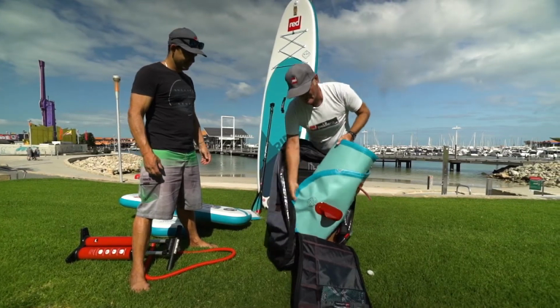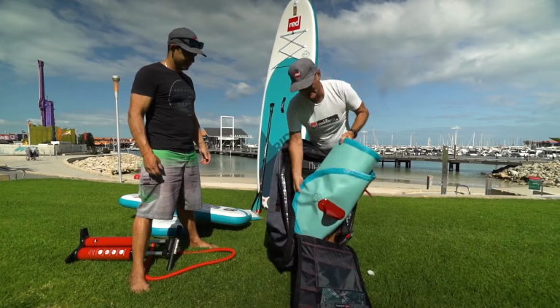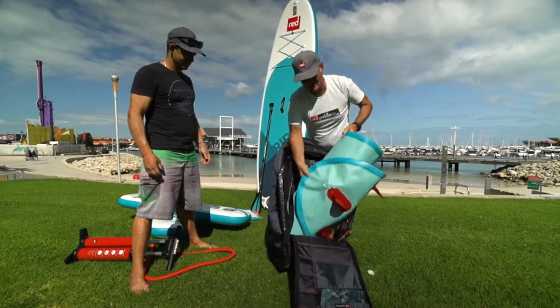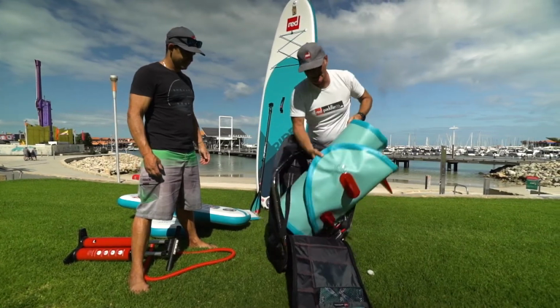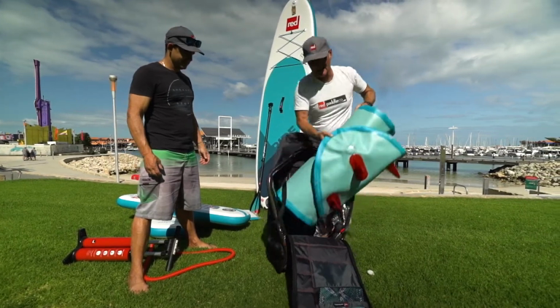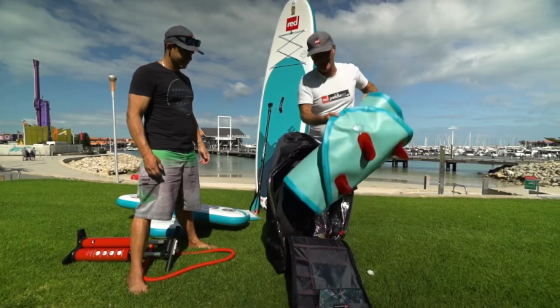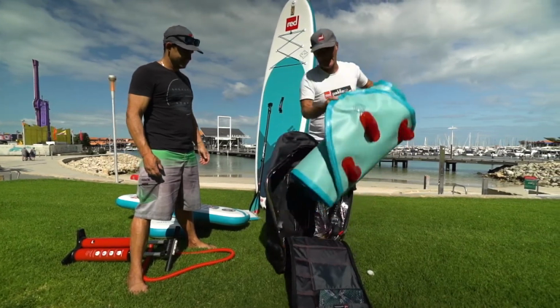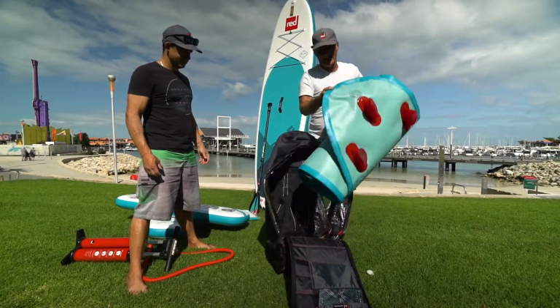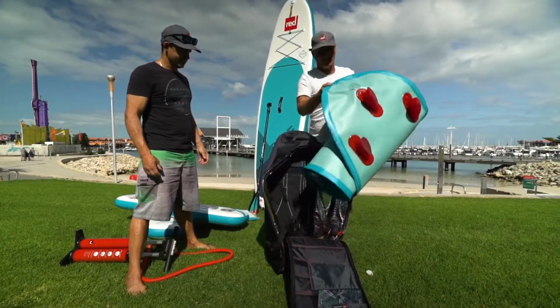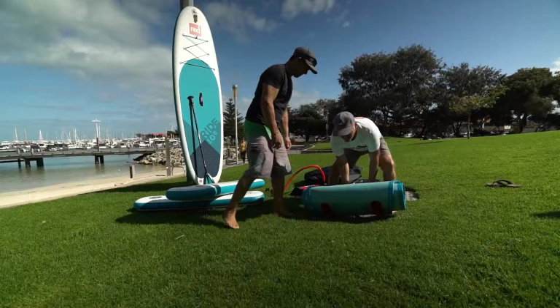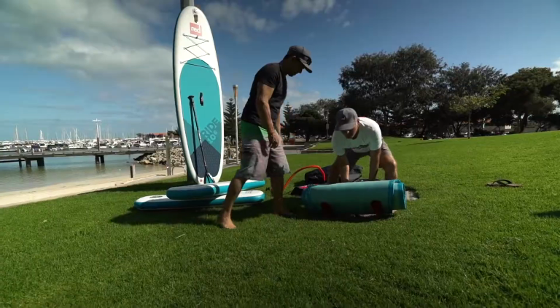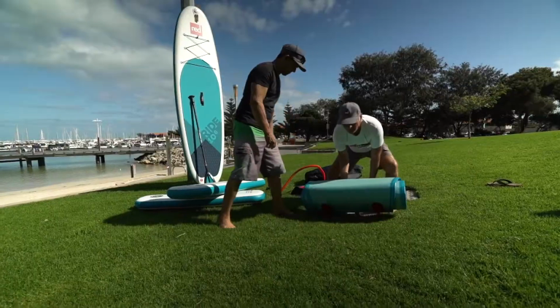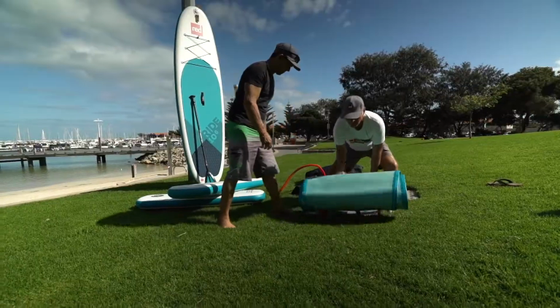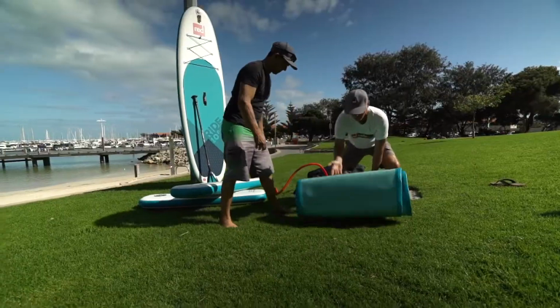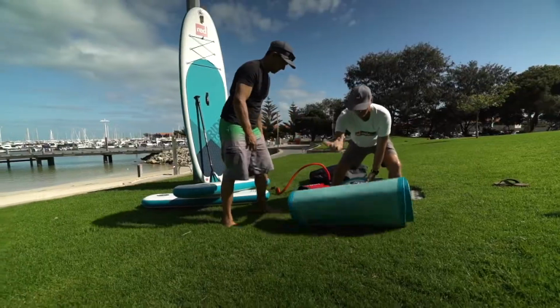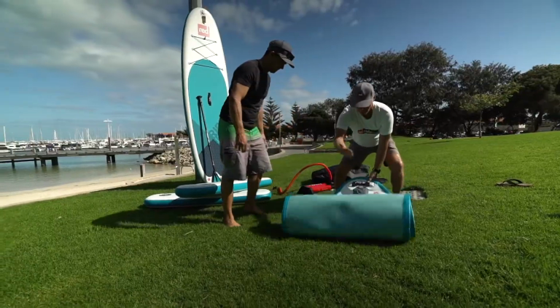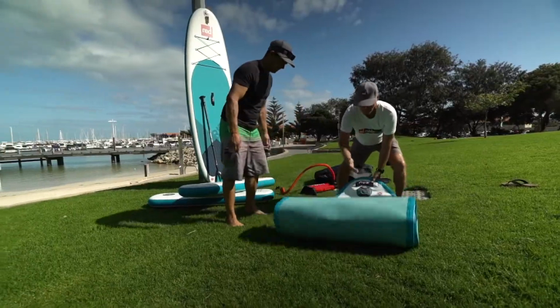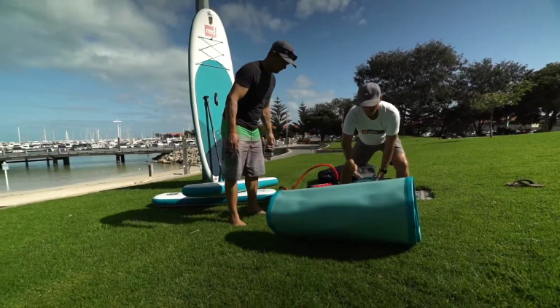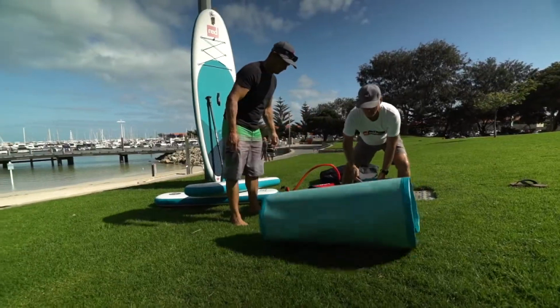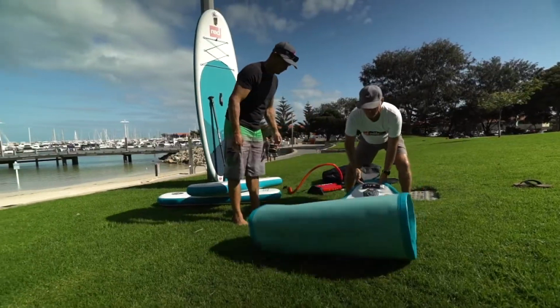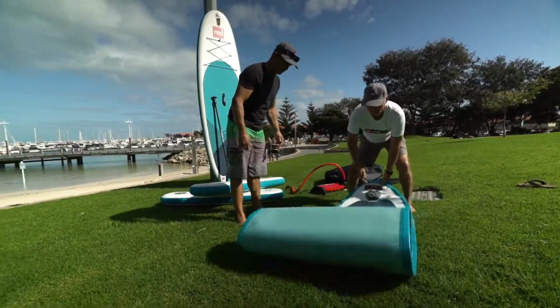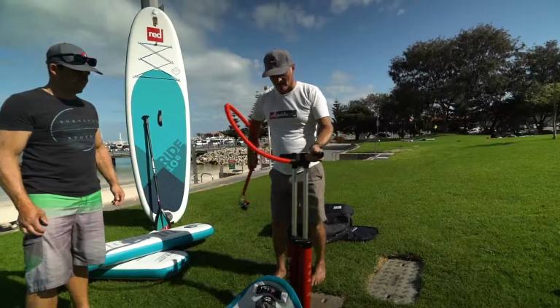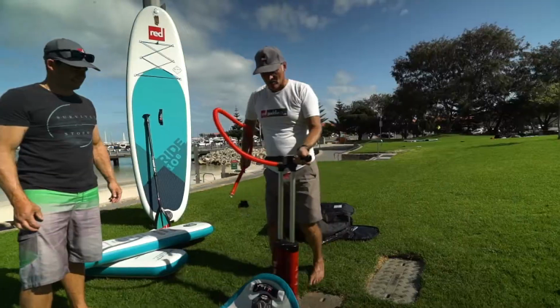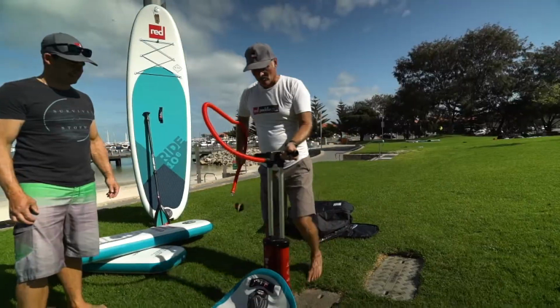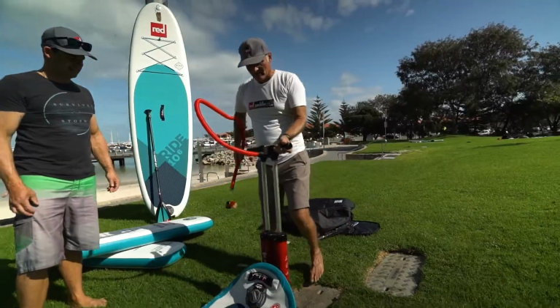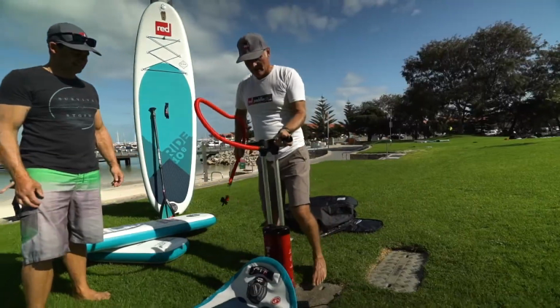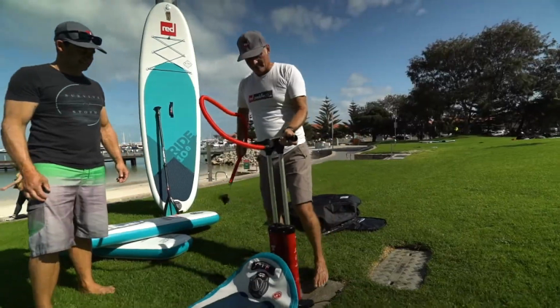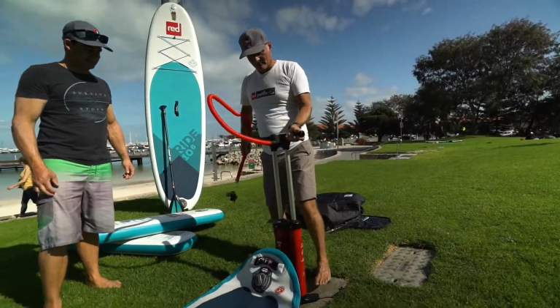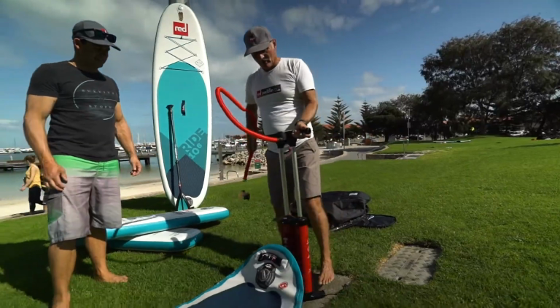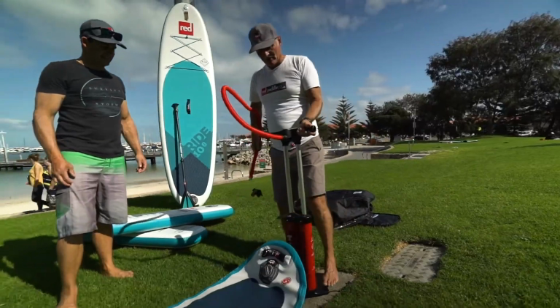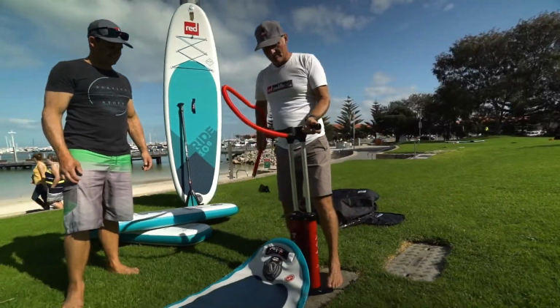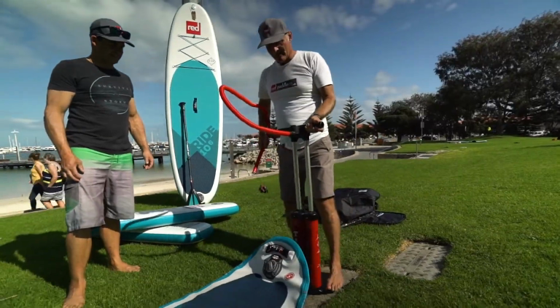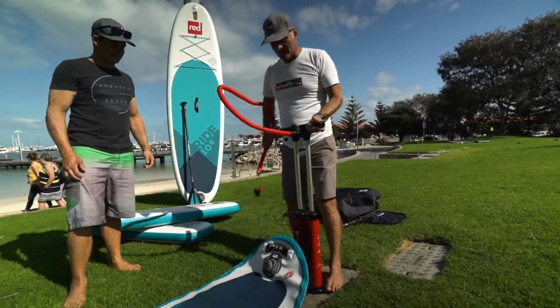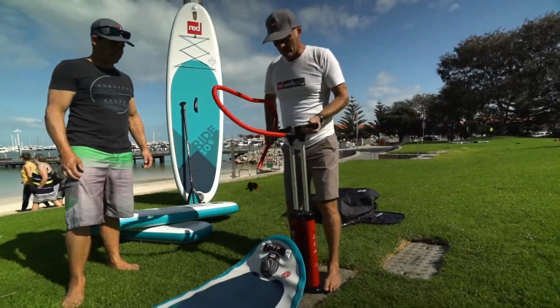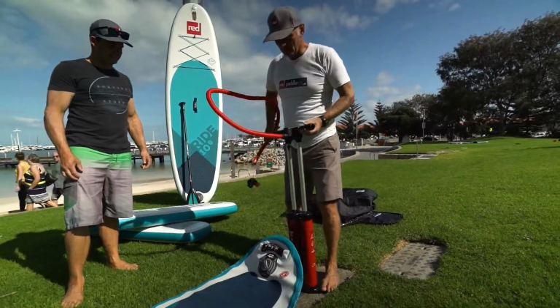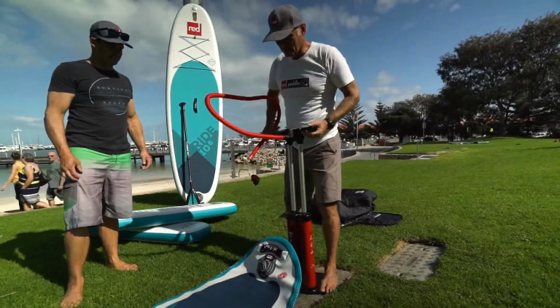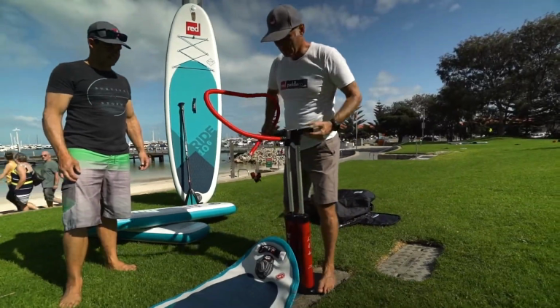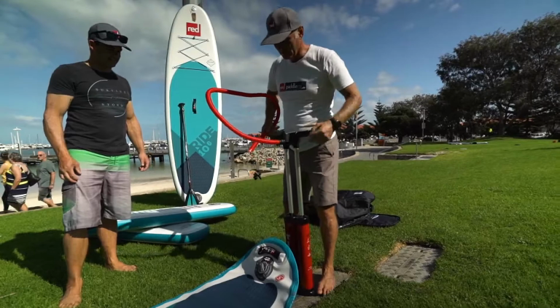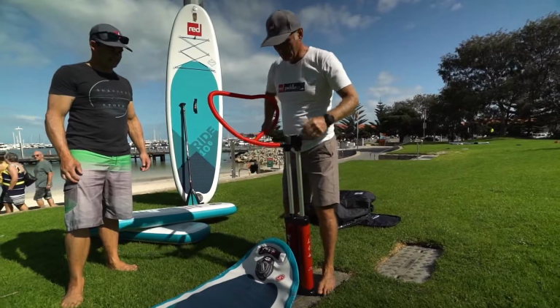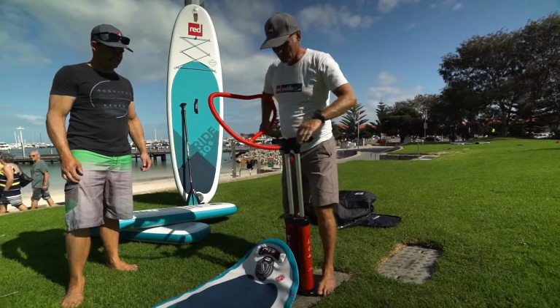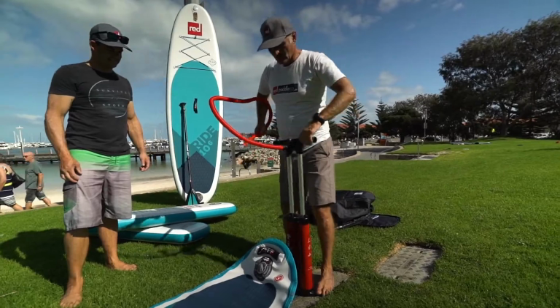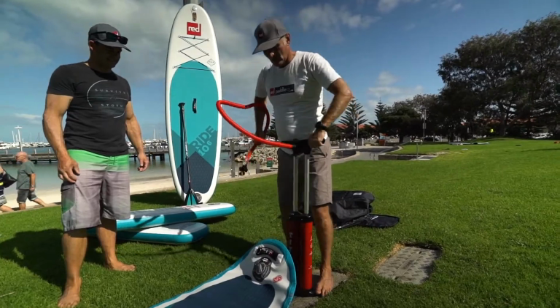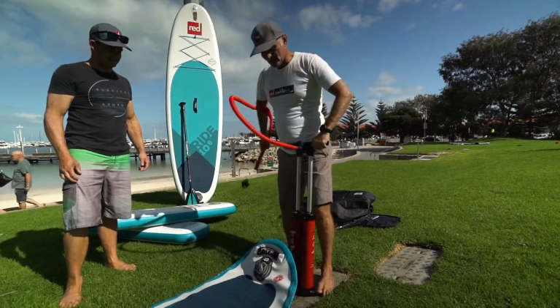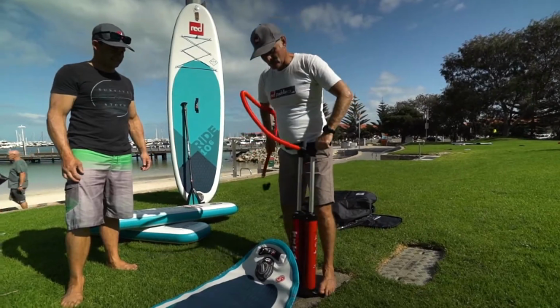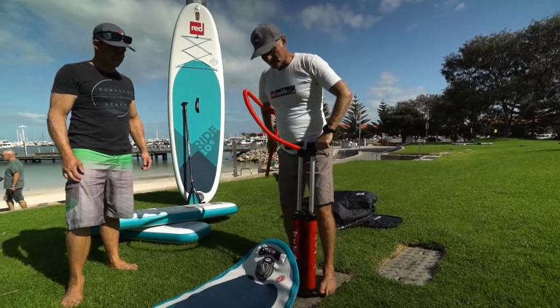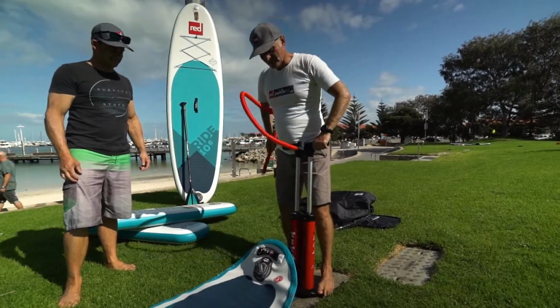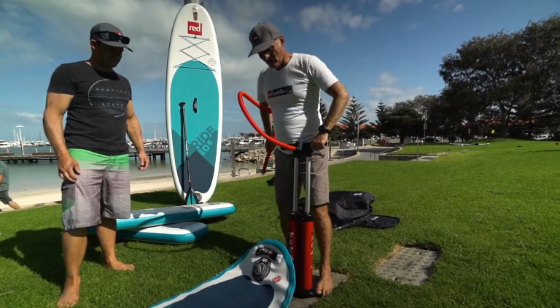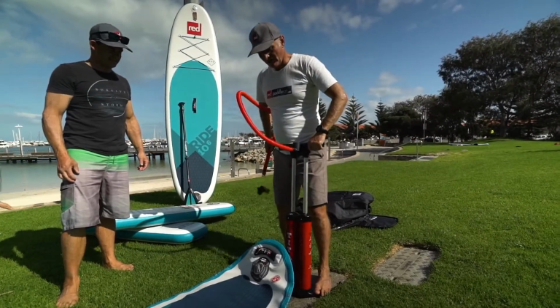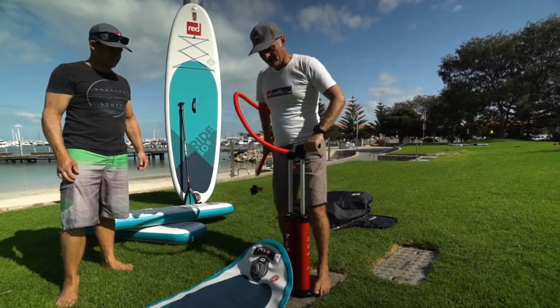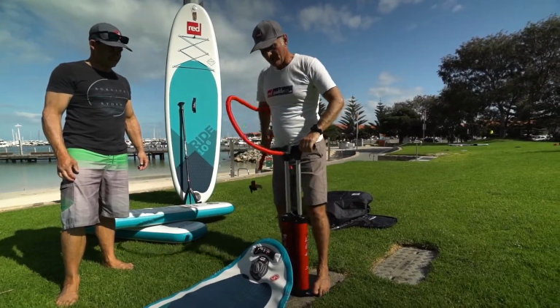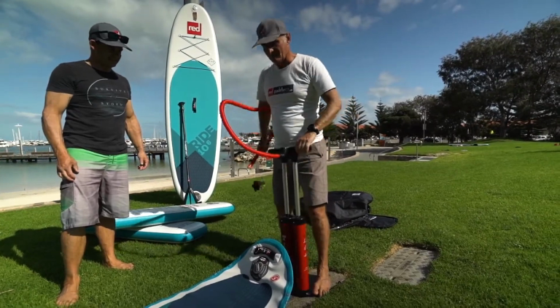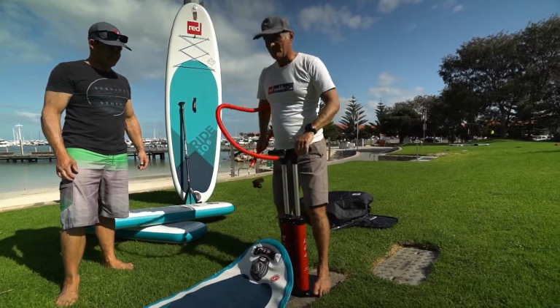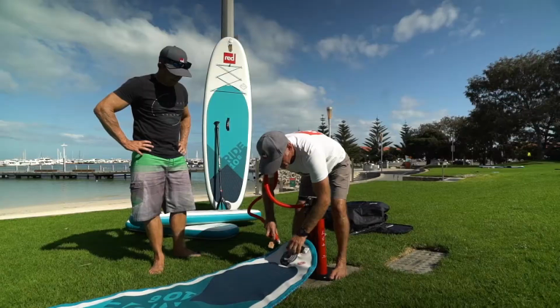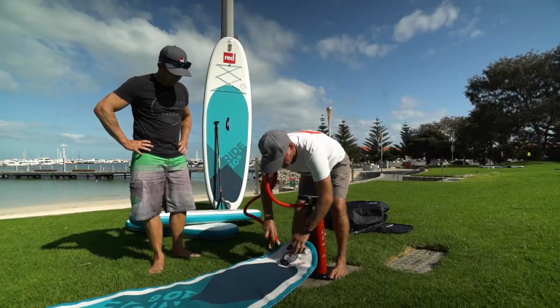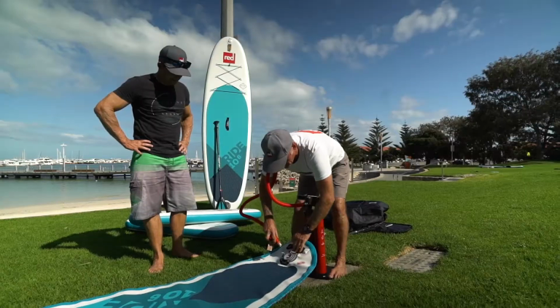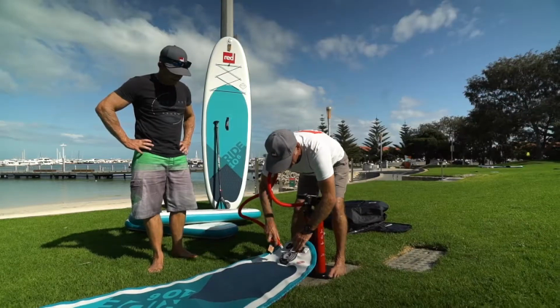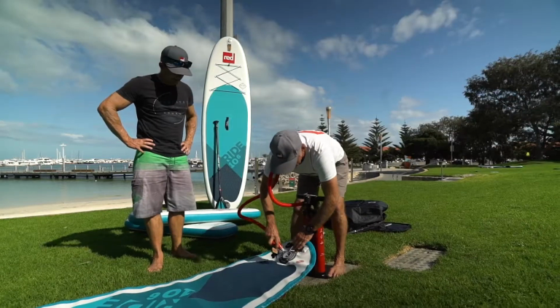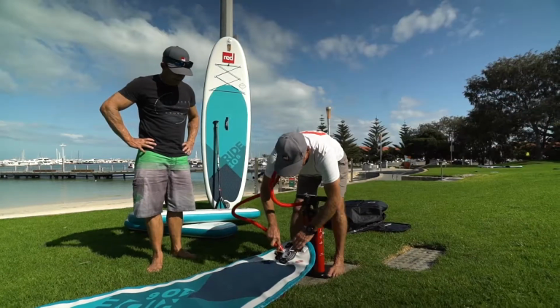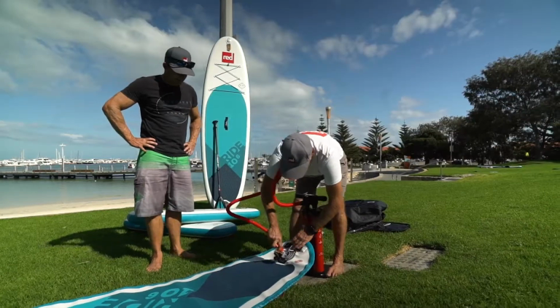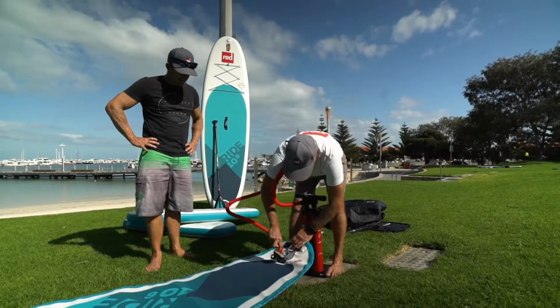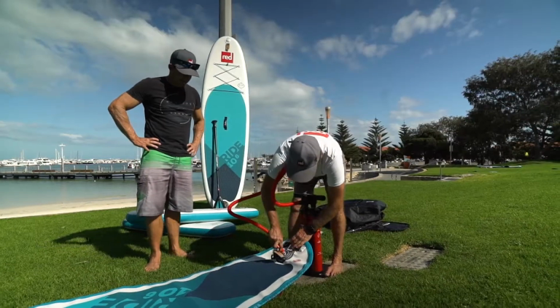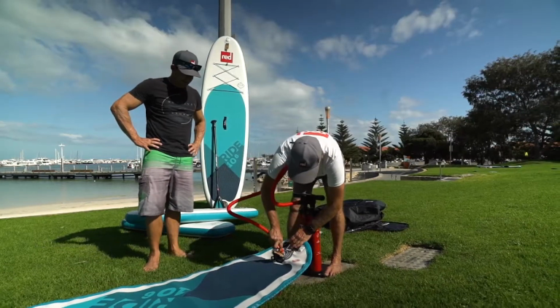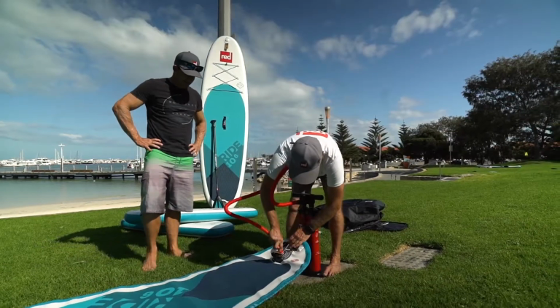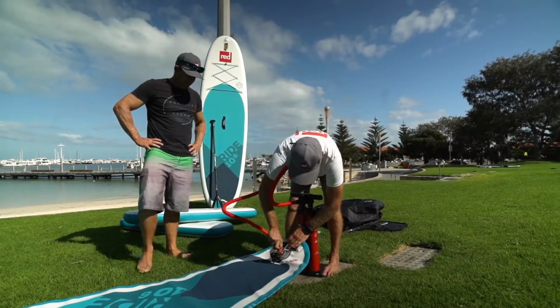Get it out. Patent by Red Paddle for the Titan pump — got a little valve here, it's up.